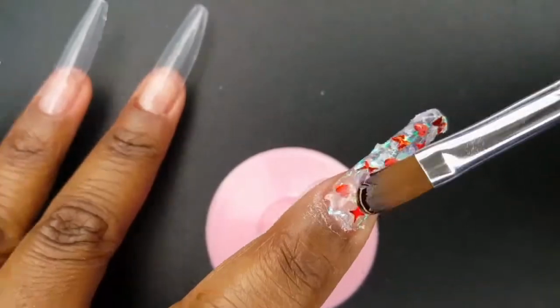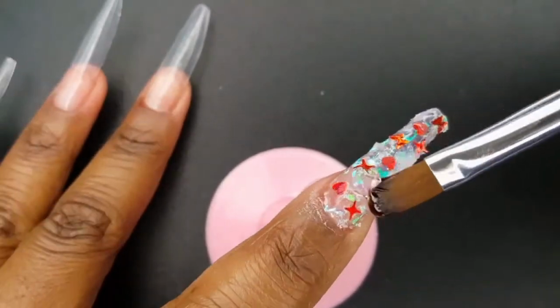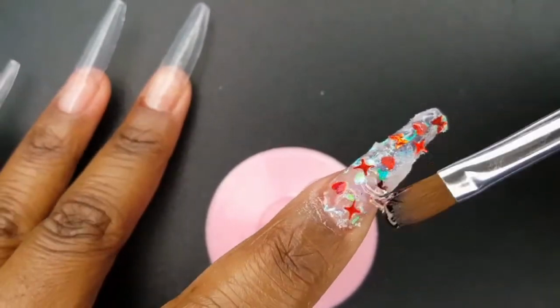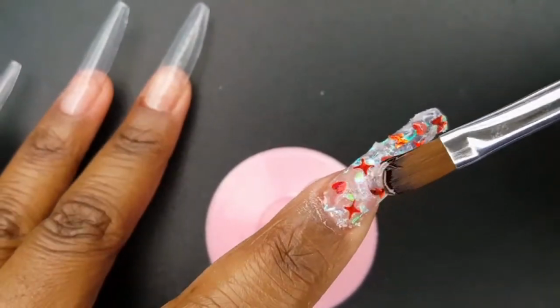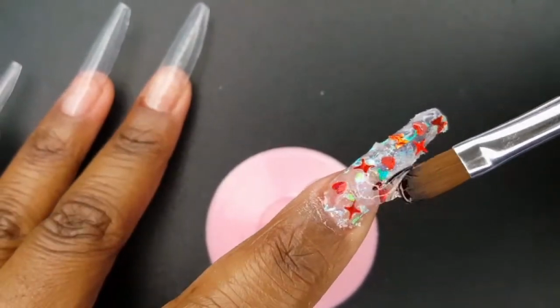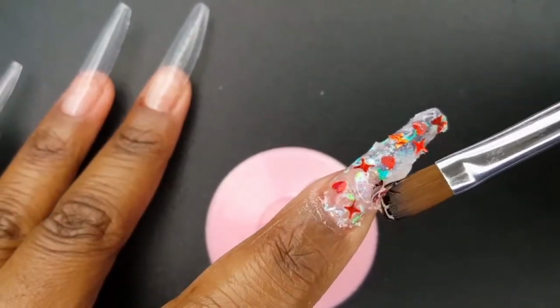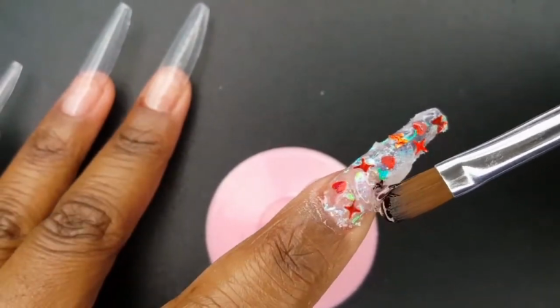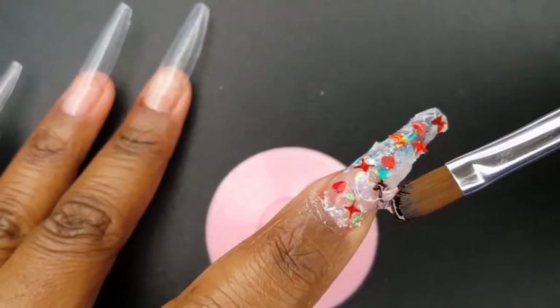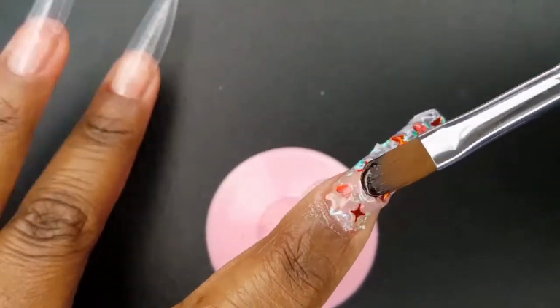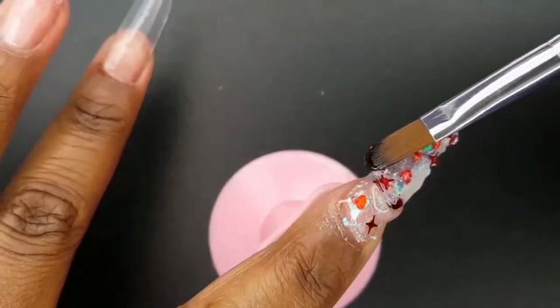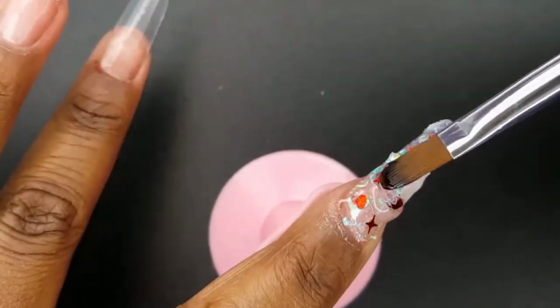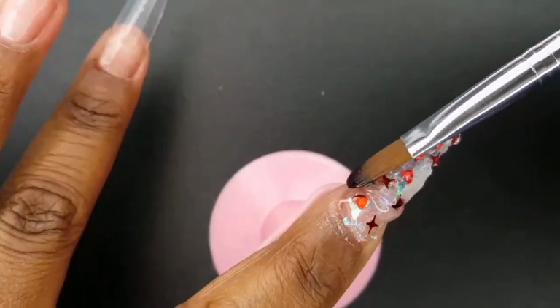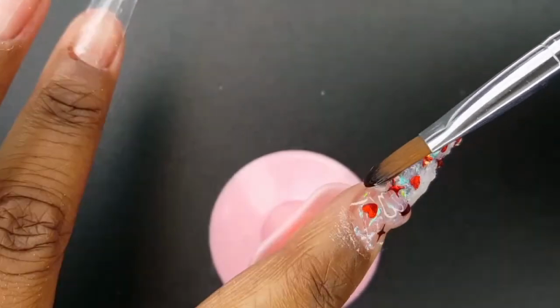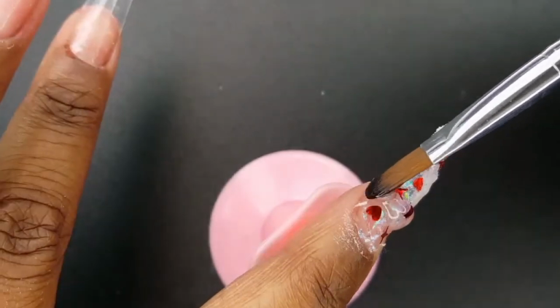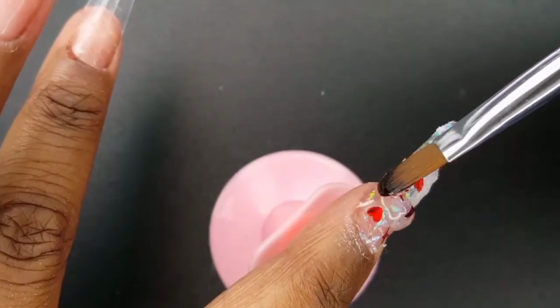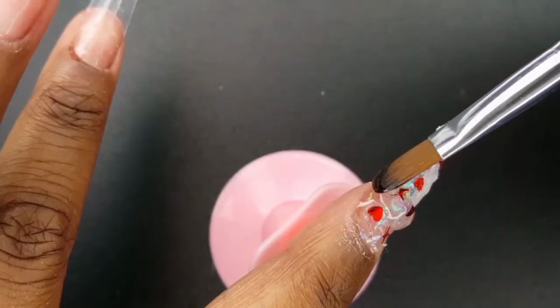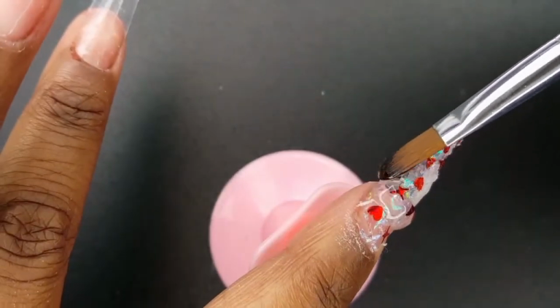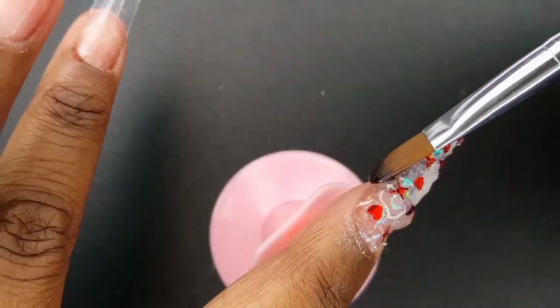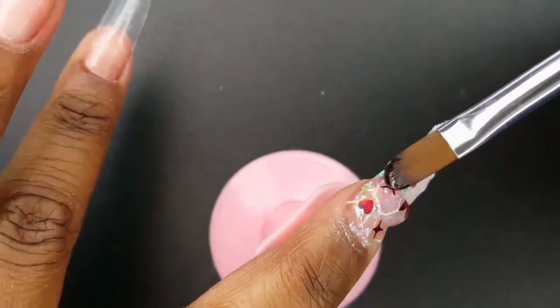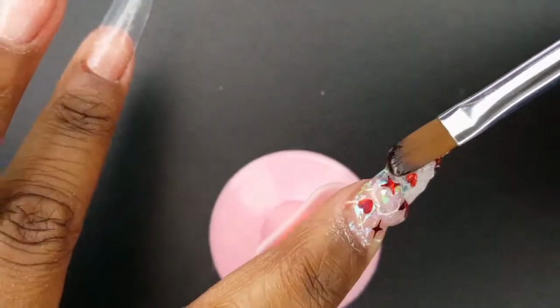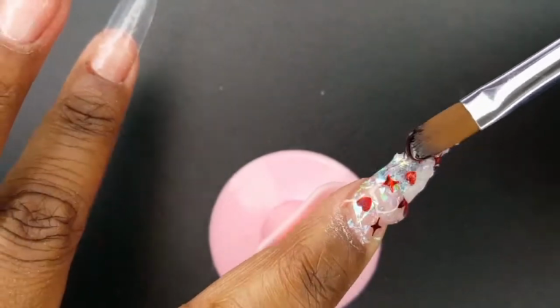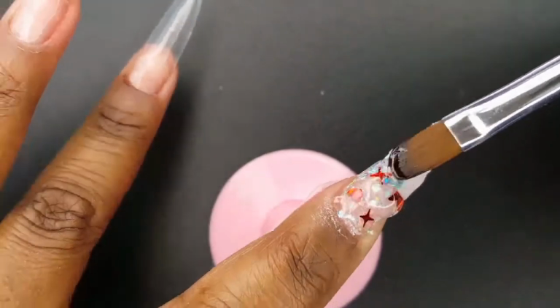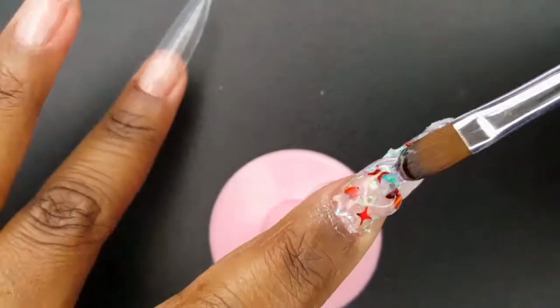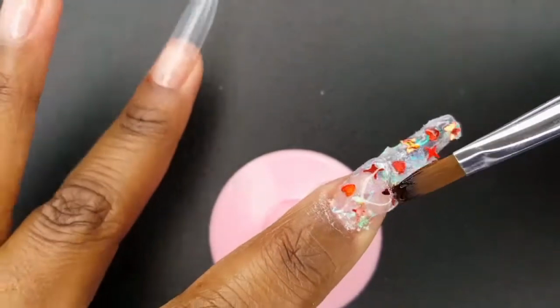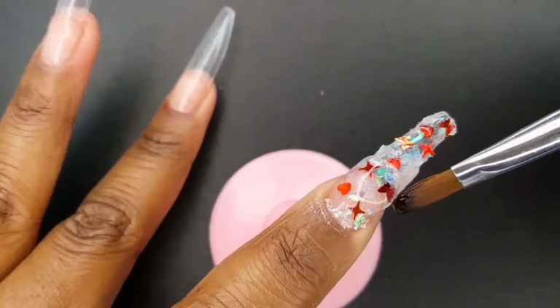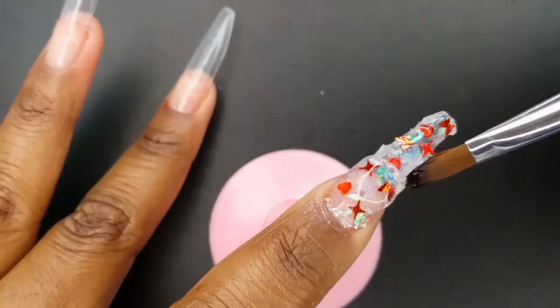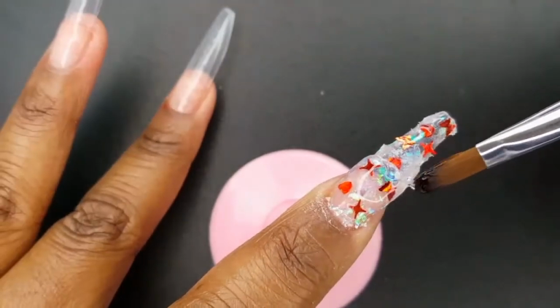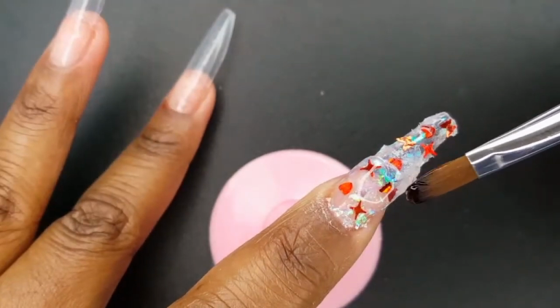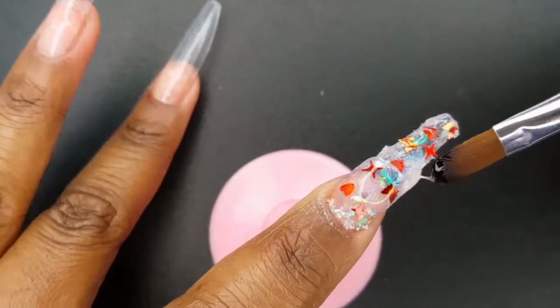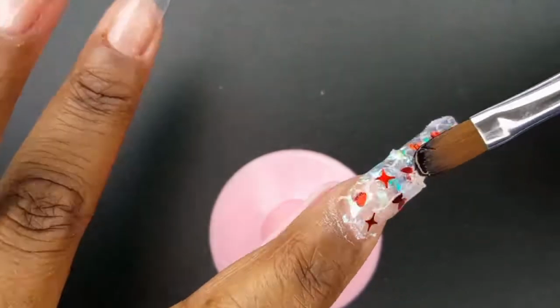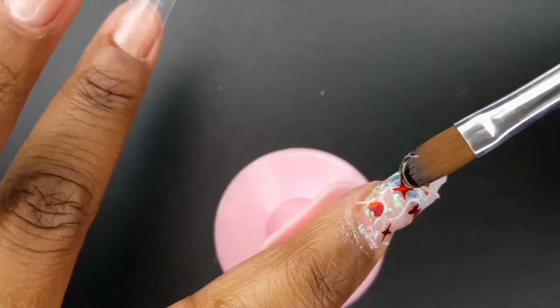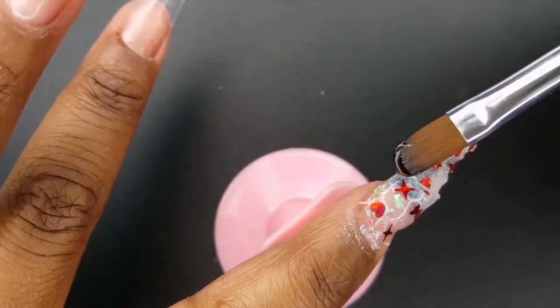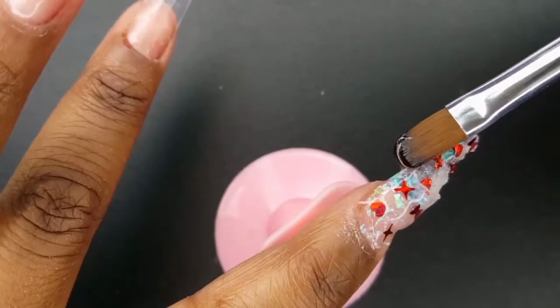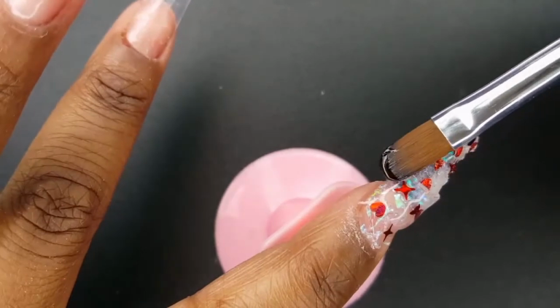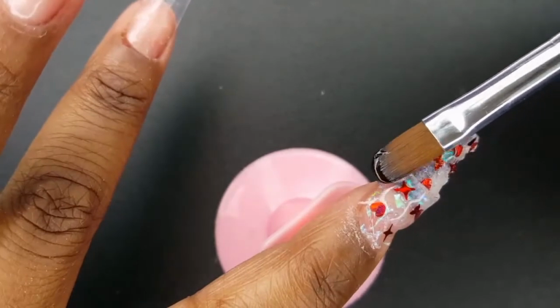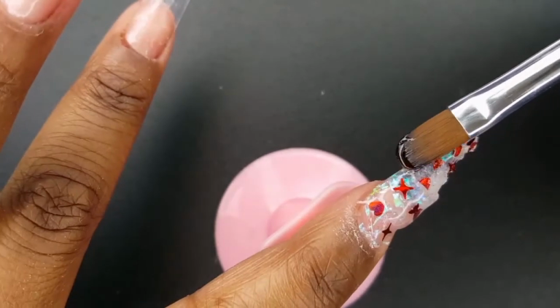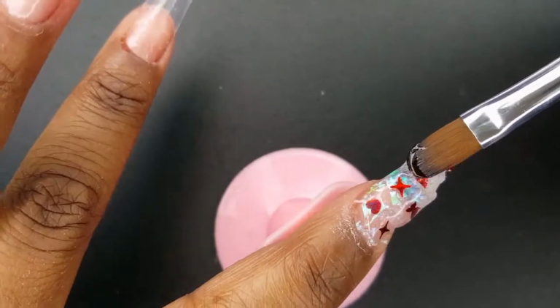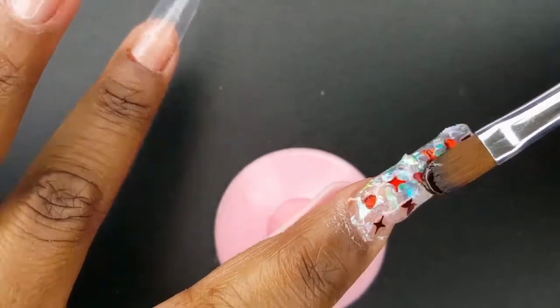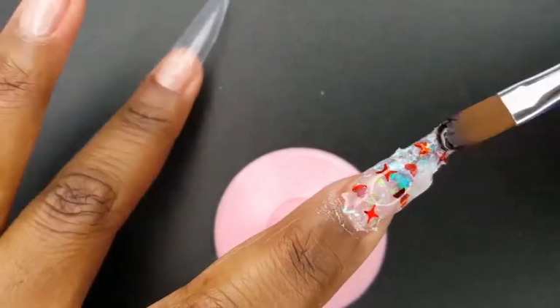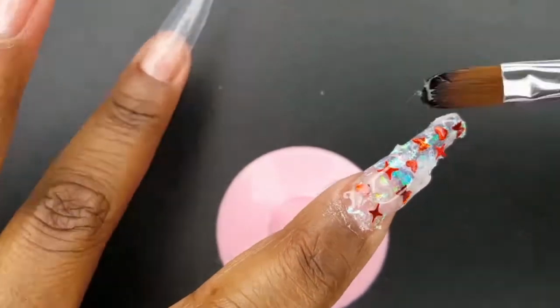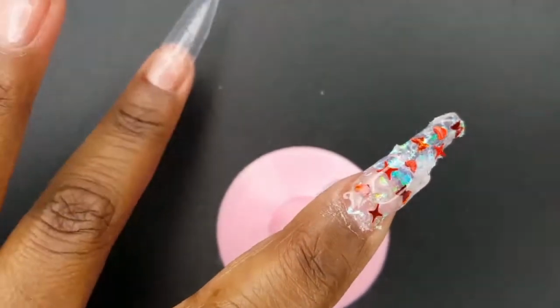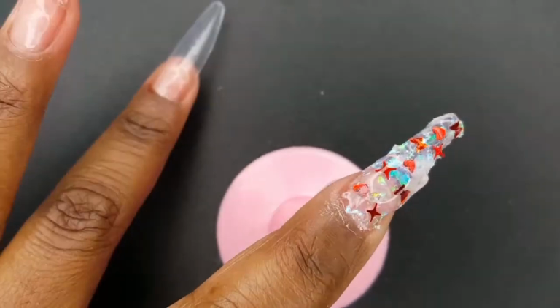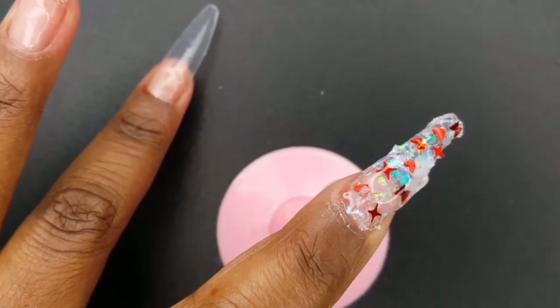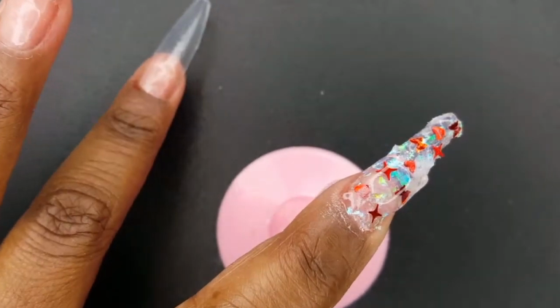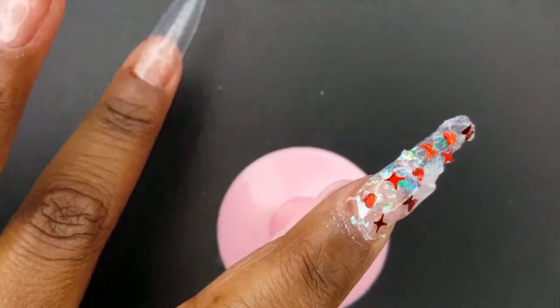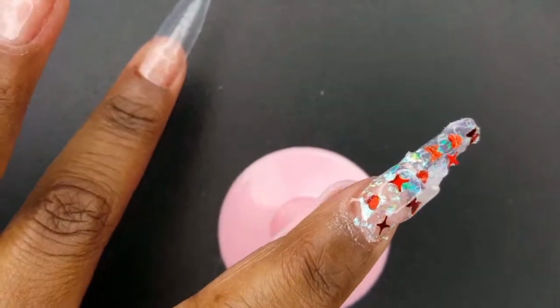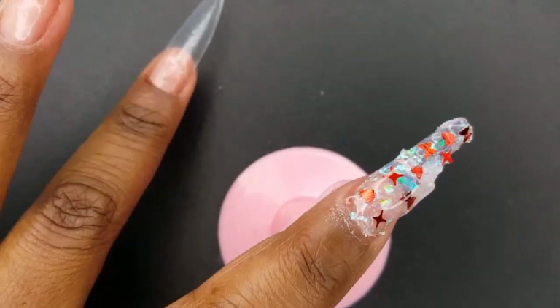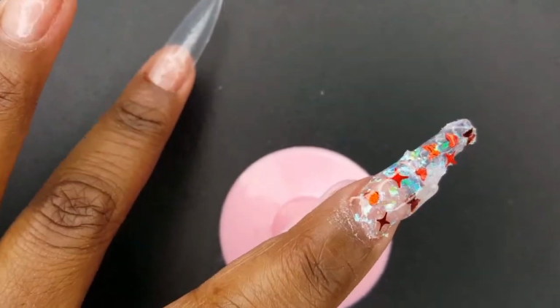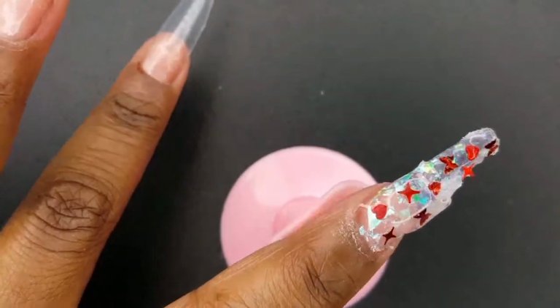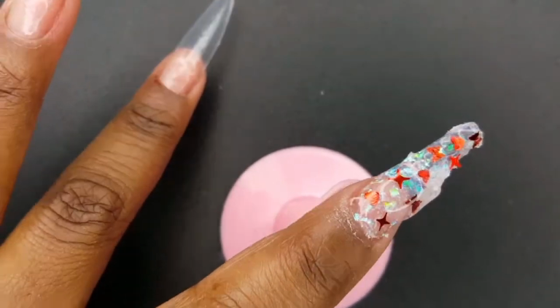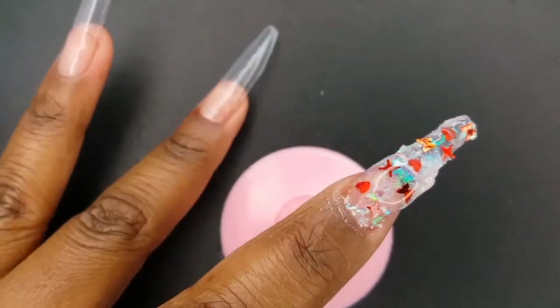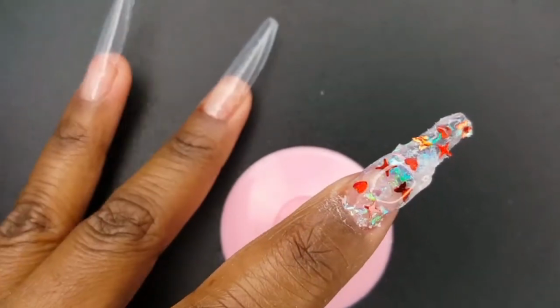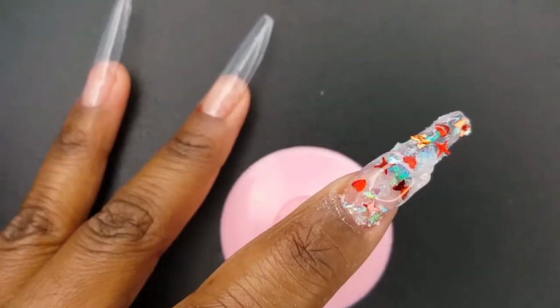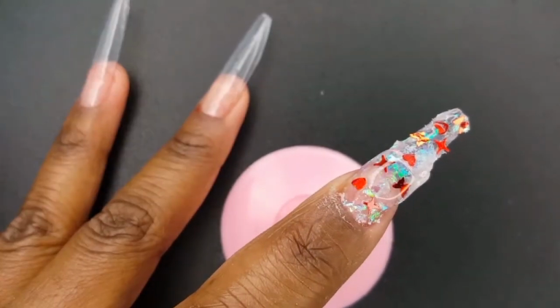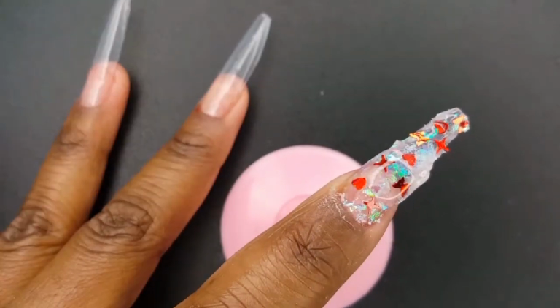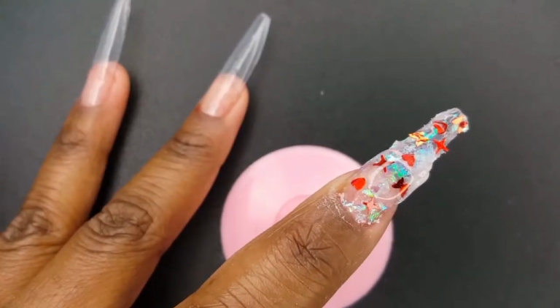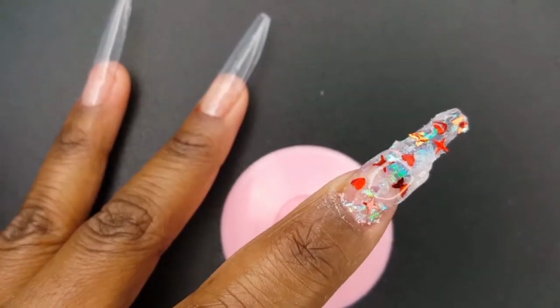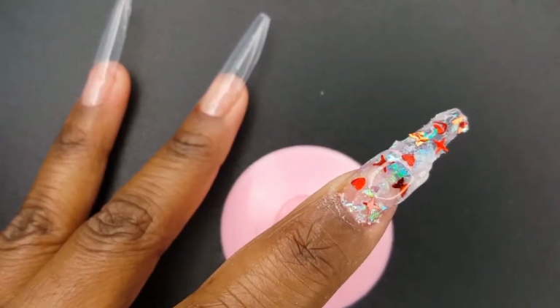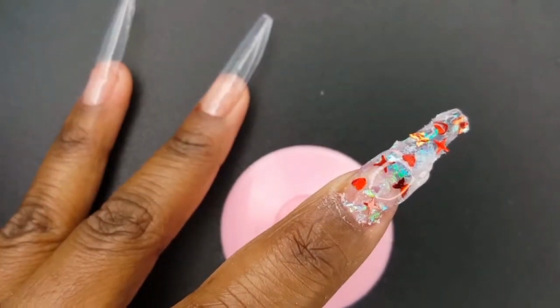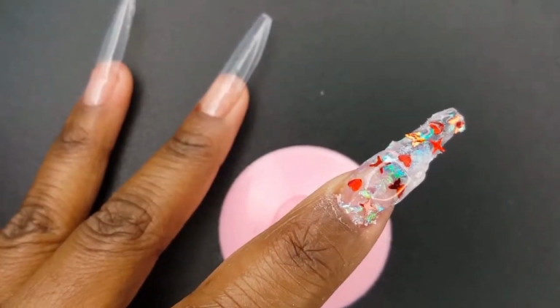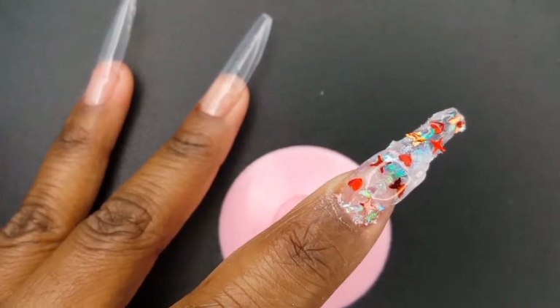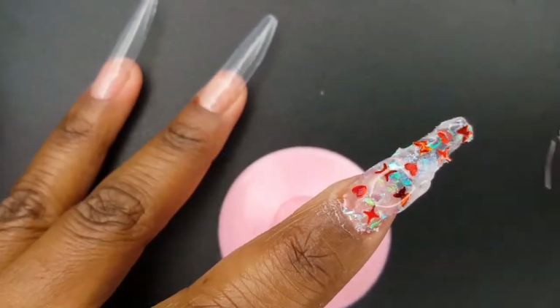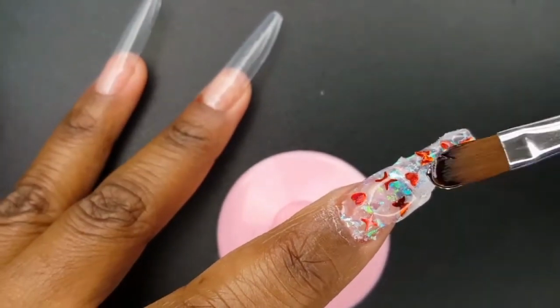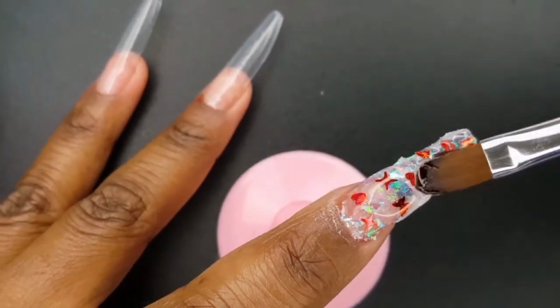After encapsulating my design, I am now going to build up the strength of my nail starting with the apex.